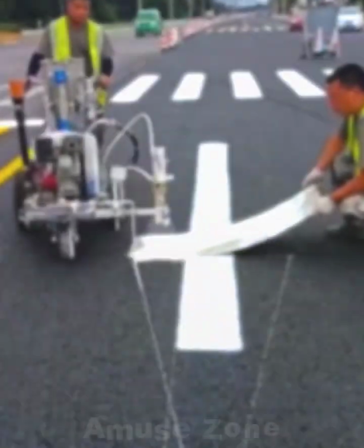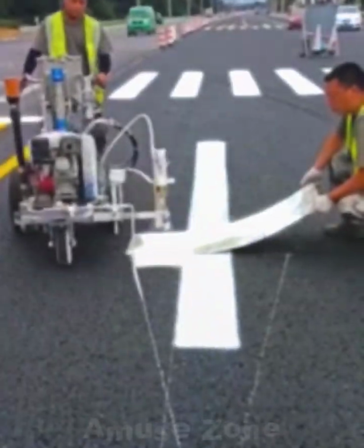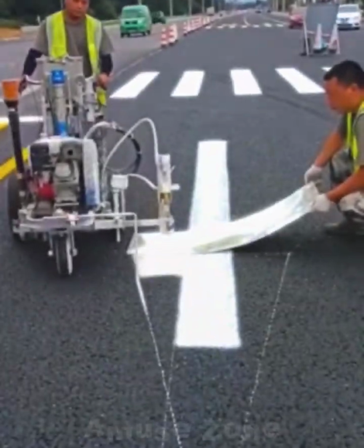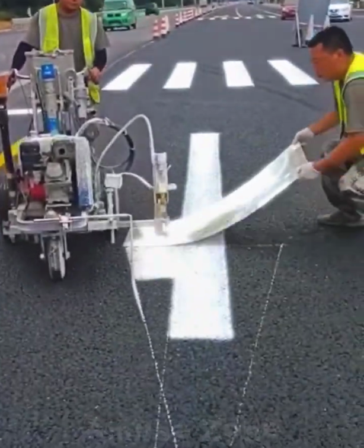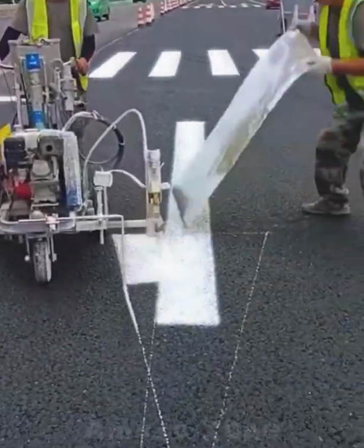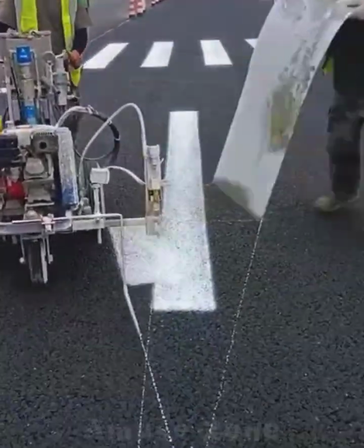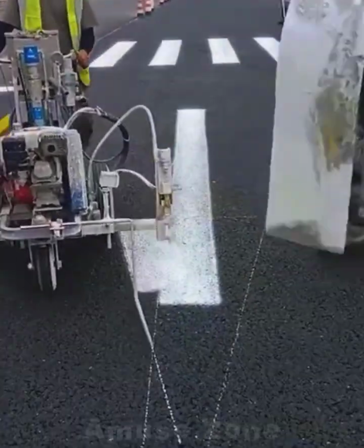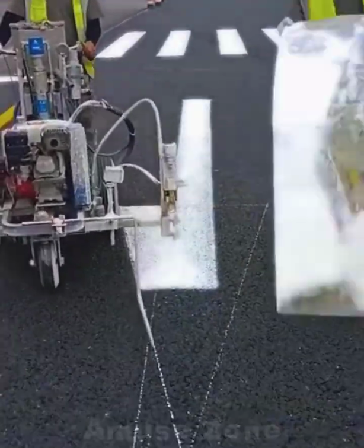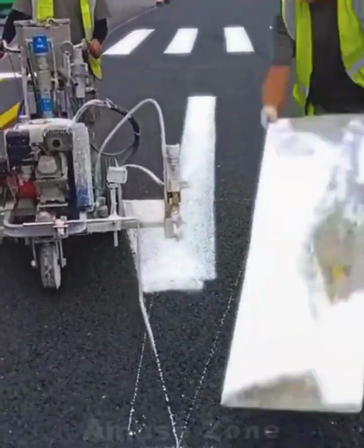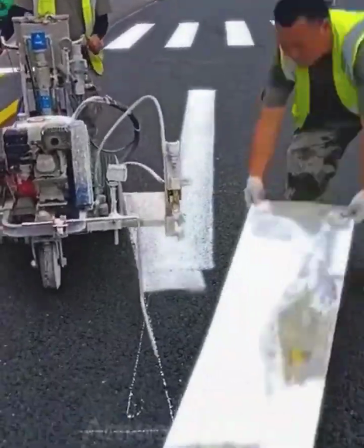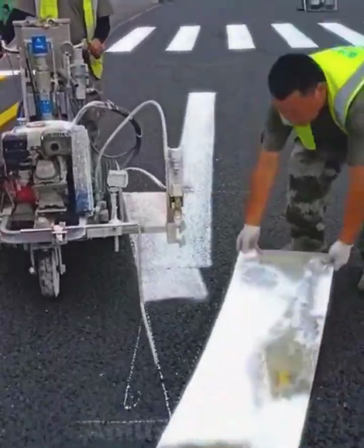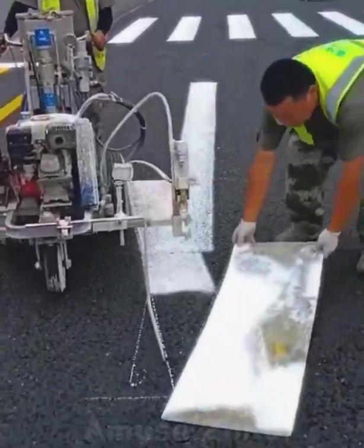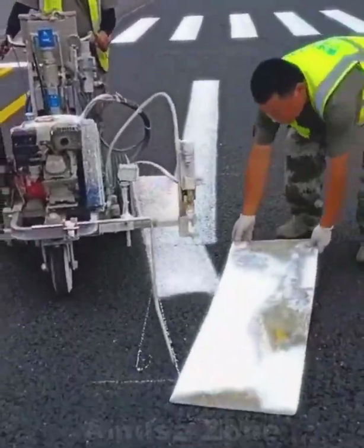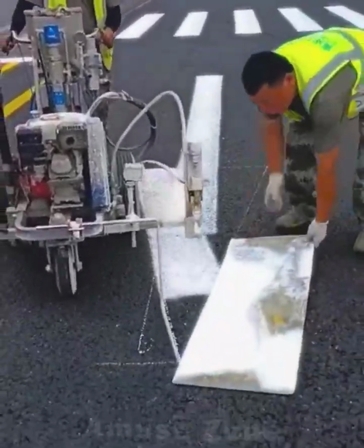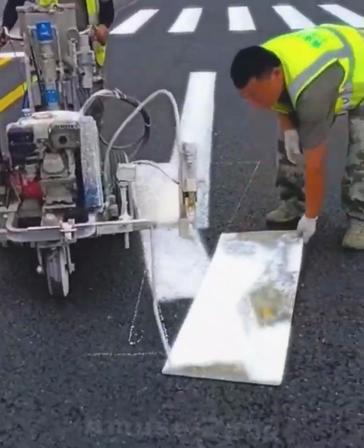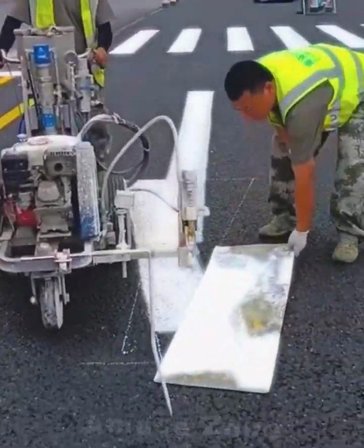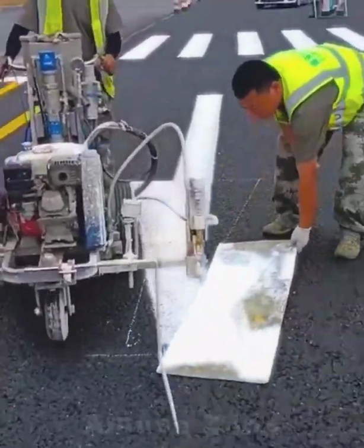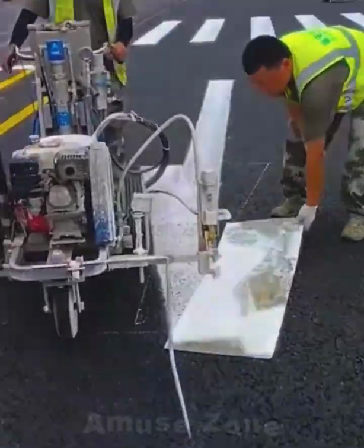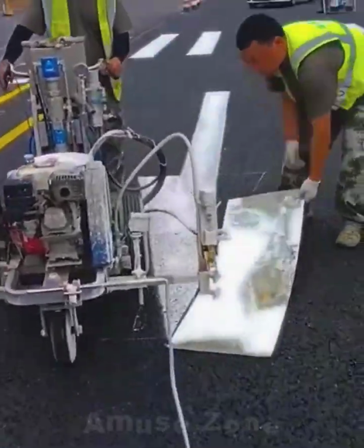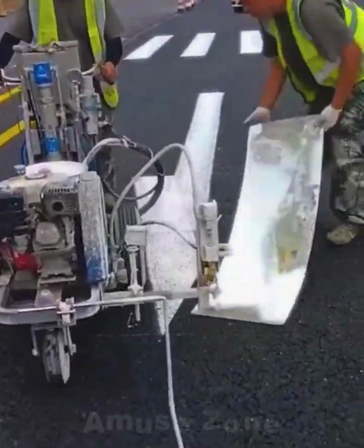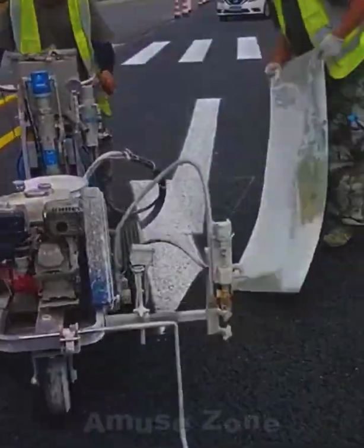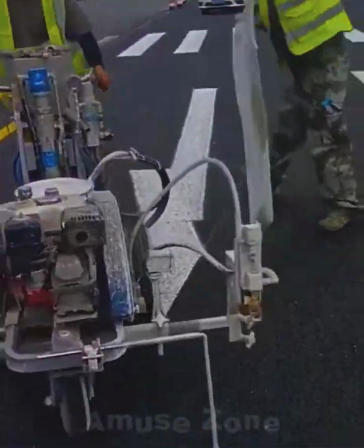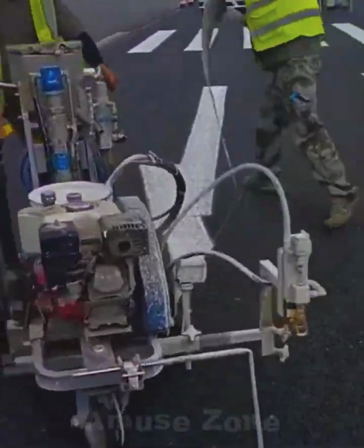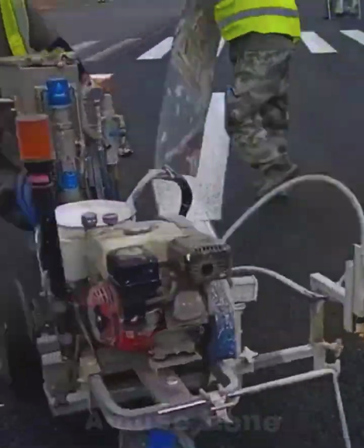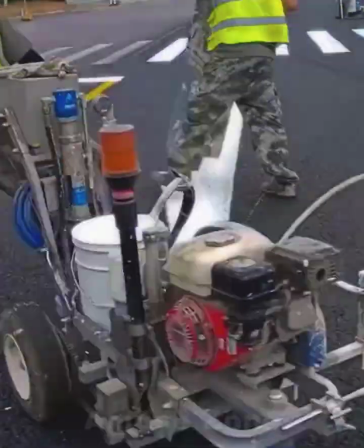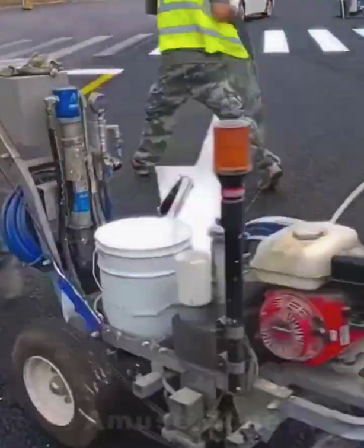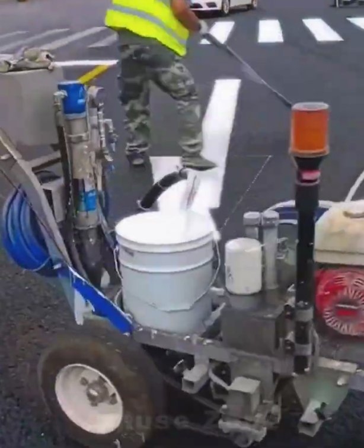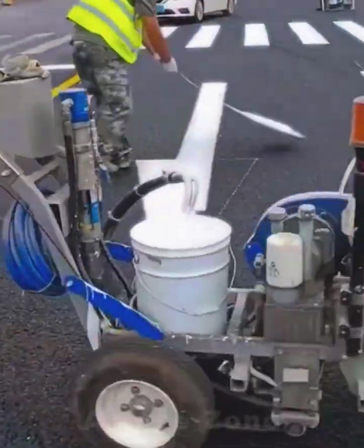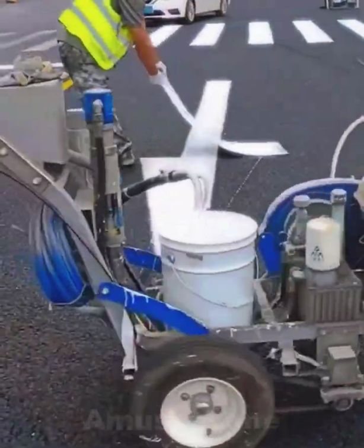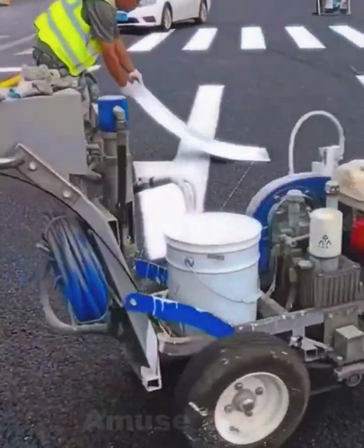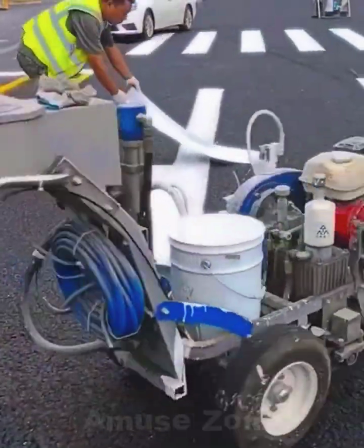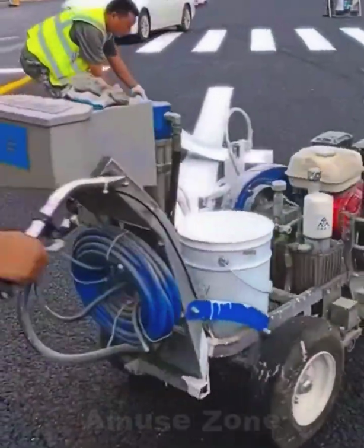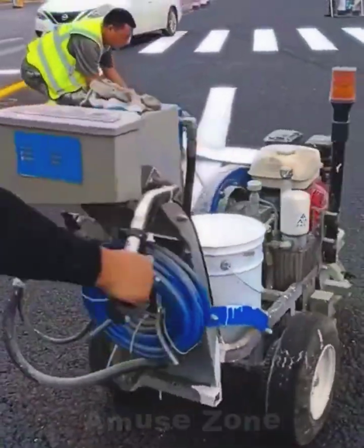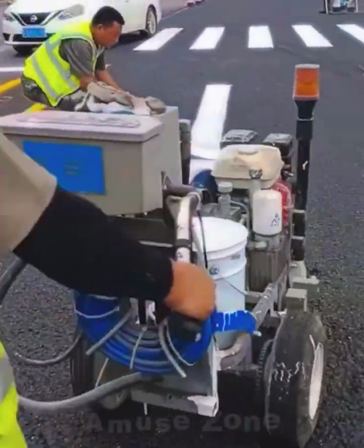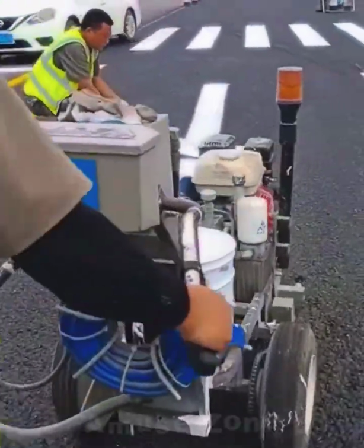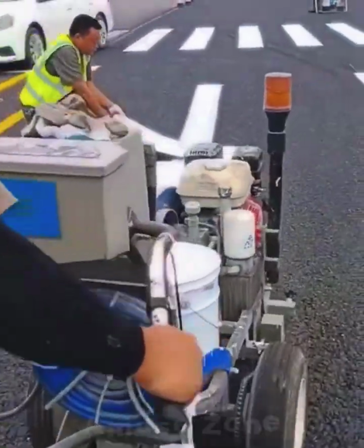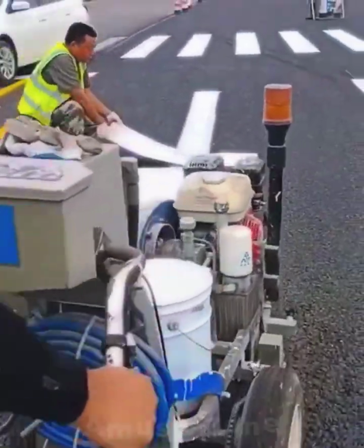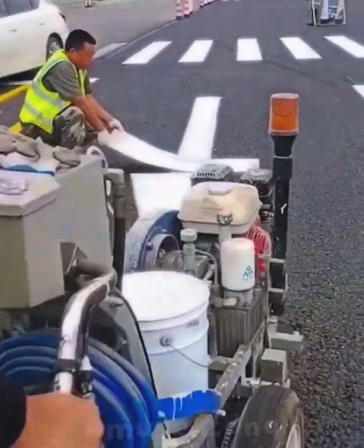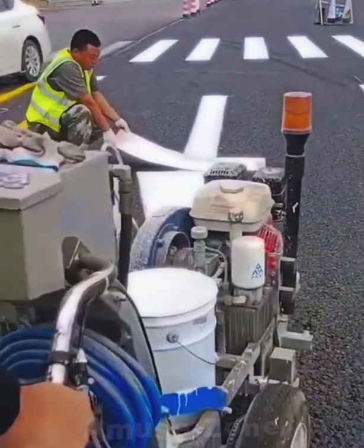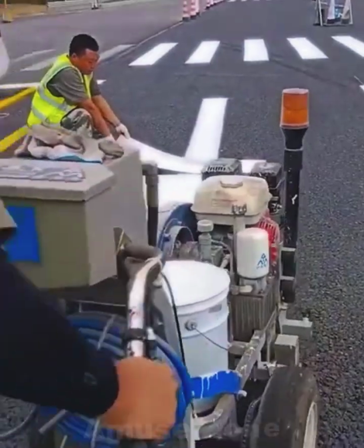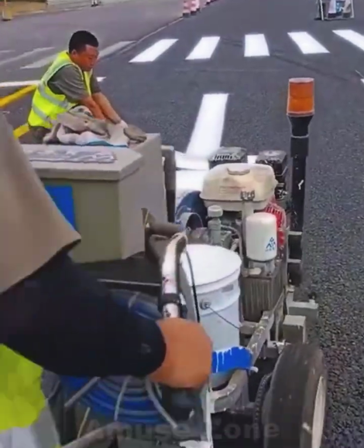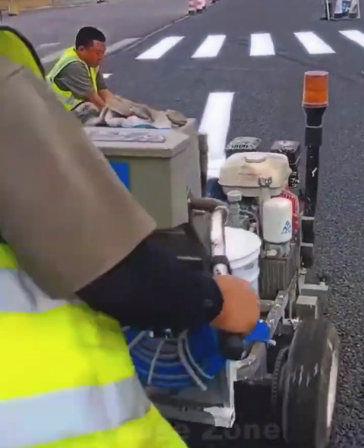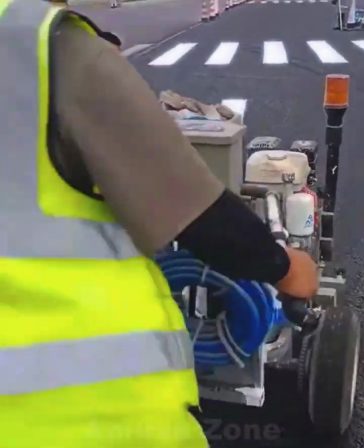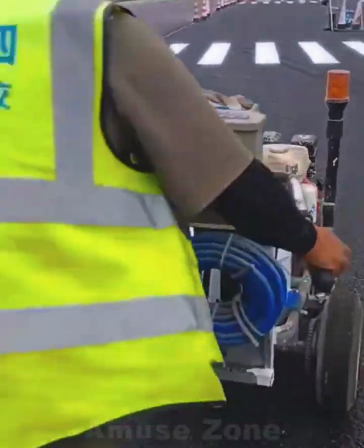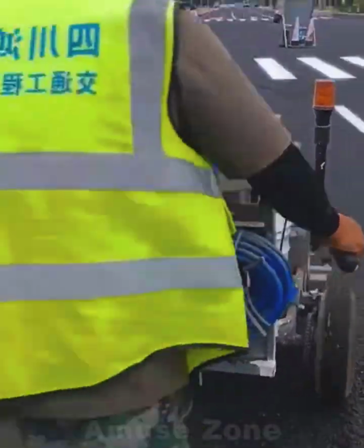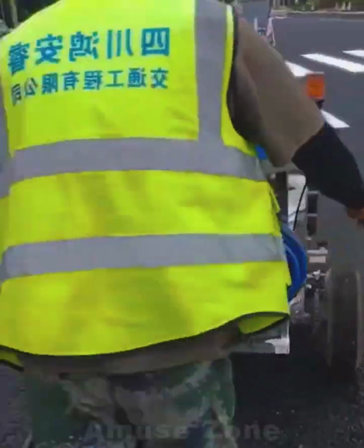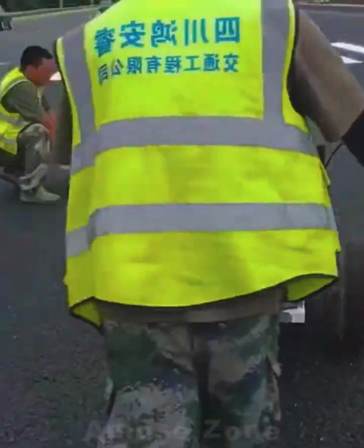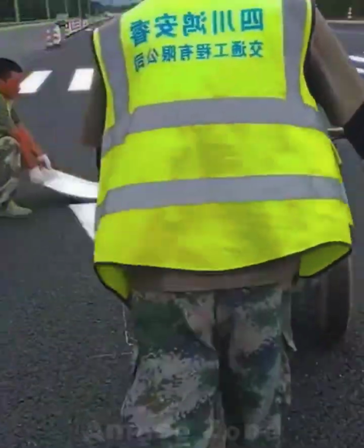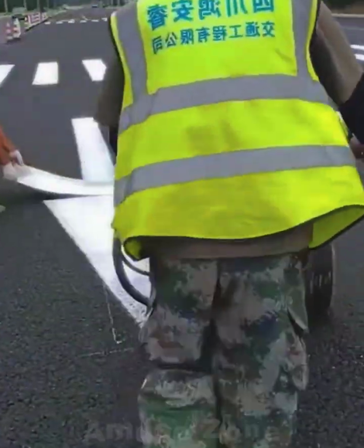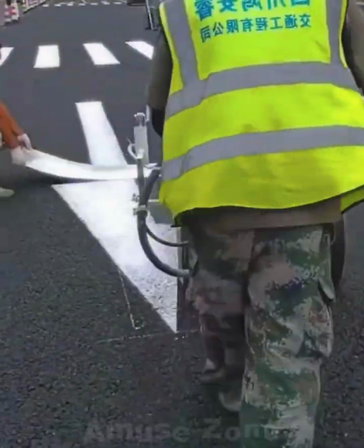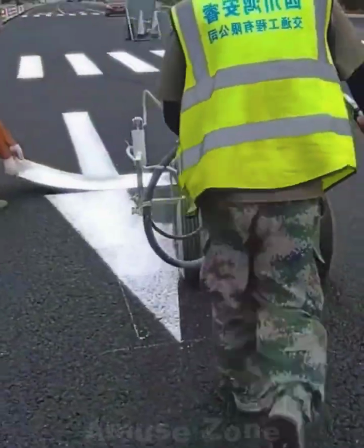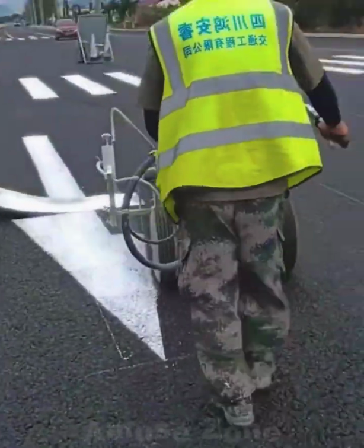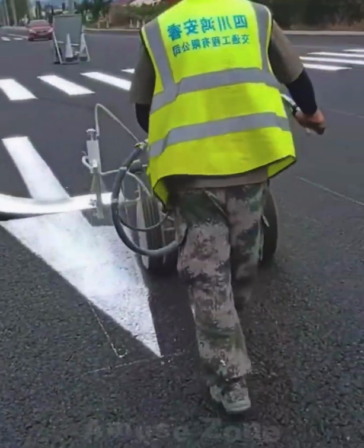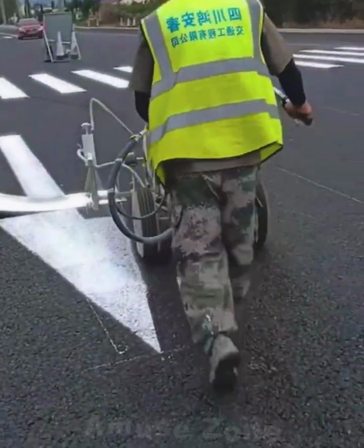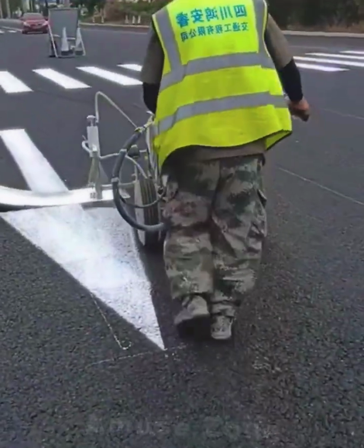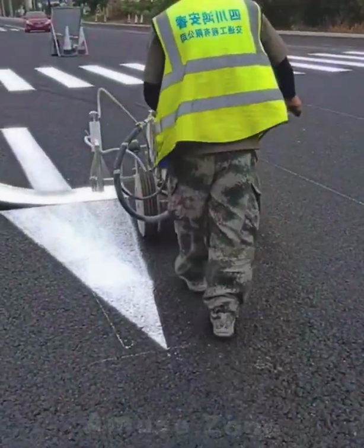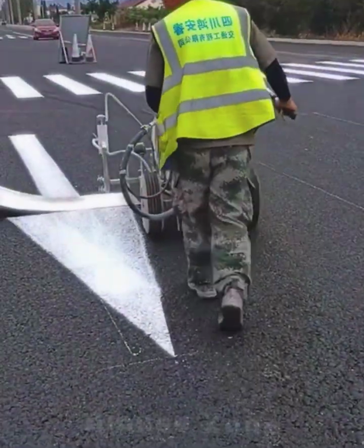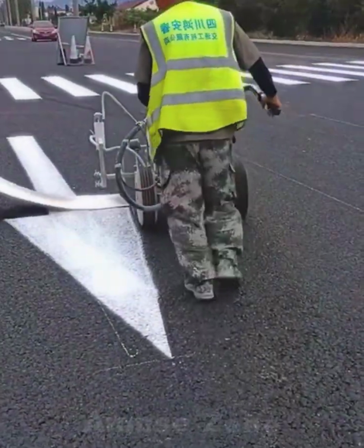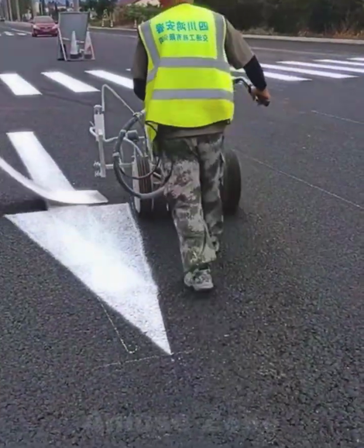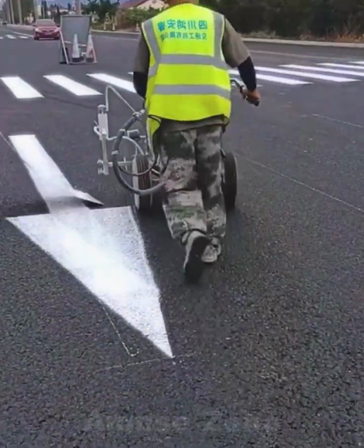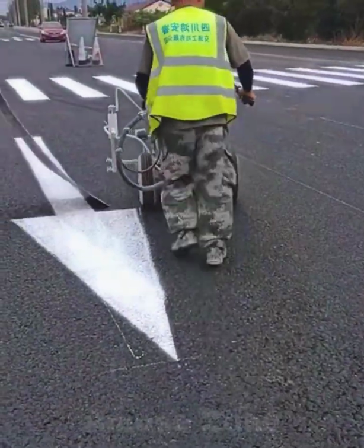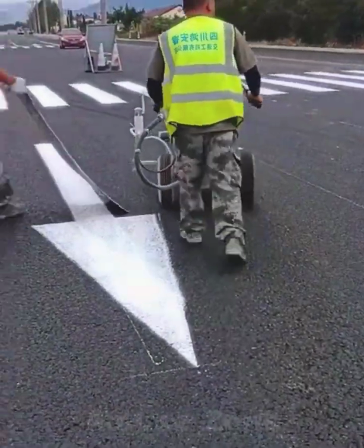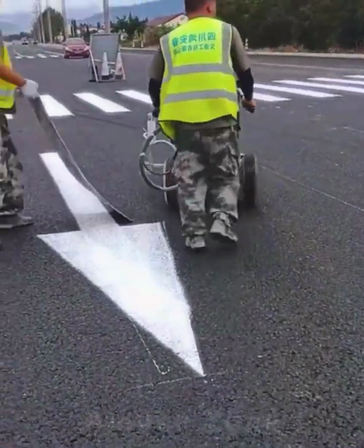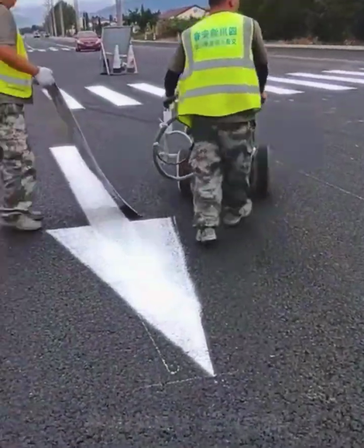Marking the roadway is only at first glance a simple job, but sometimes it can turn into a difficult task.